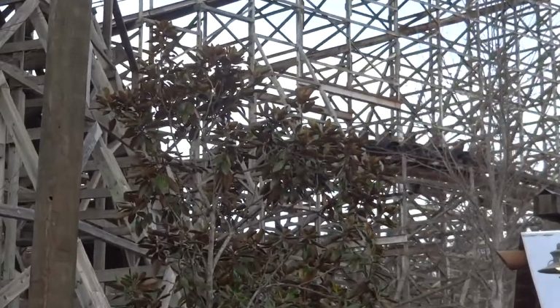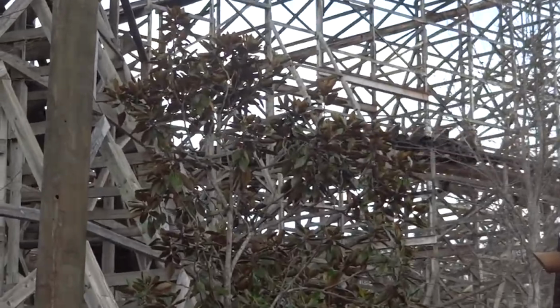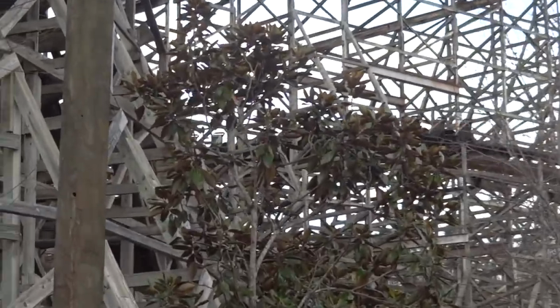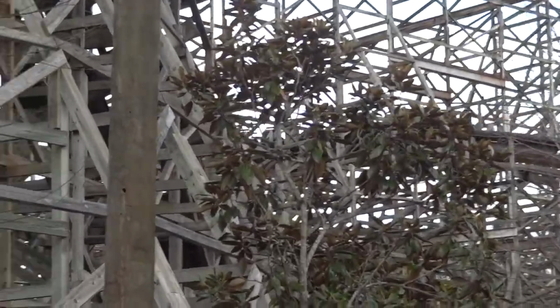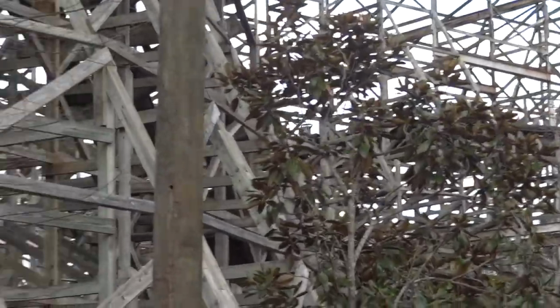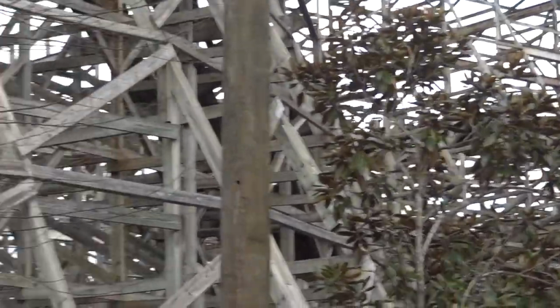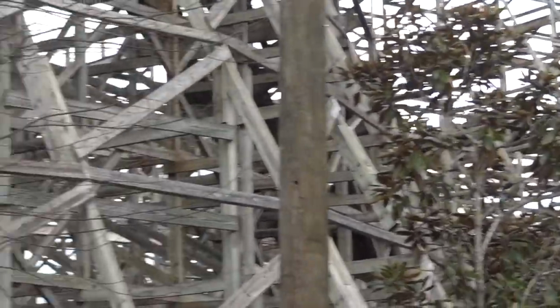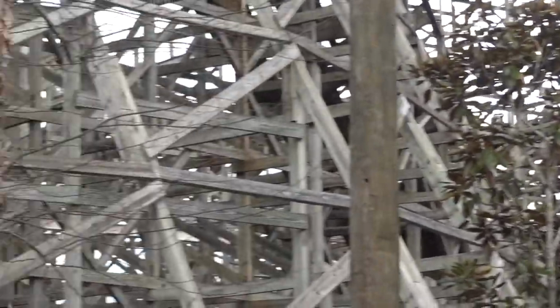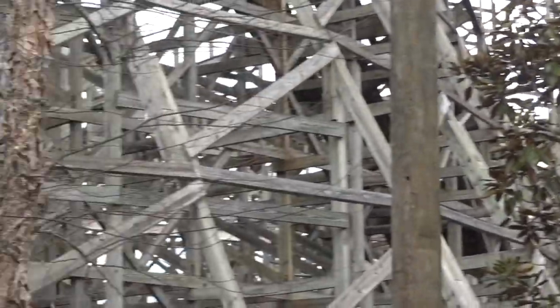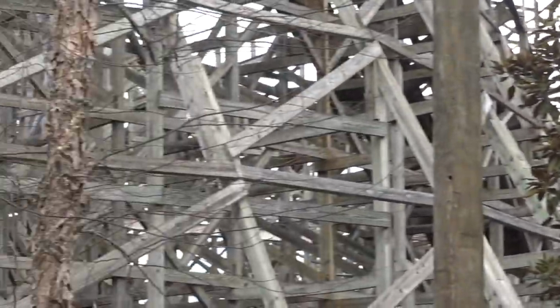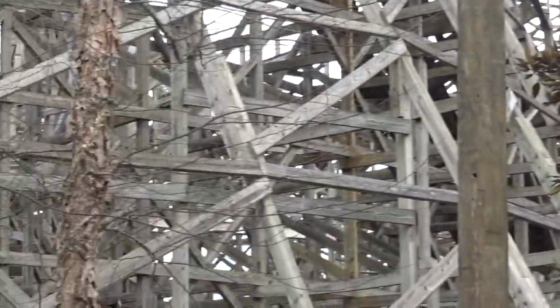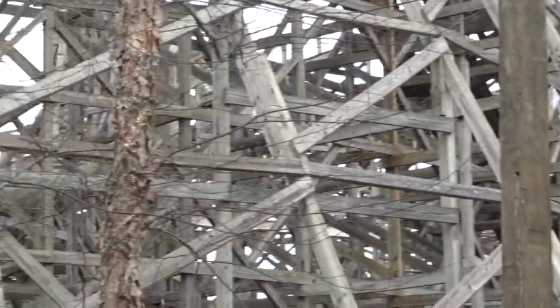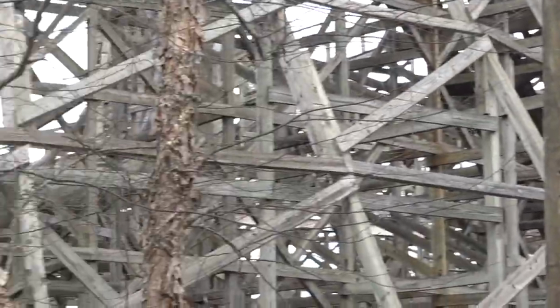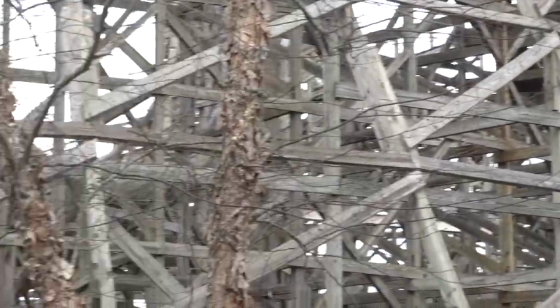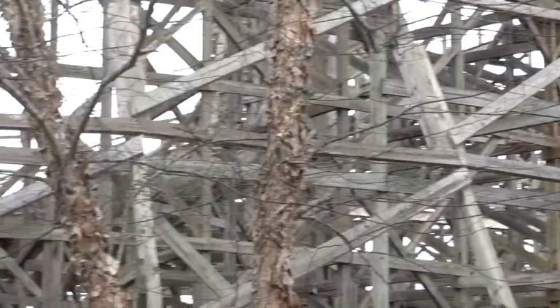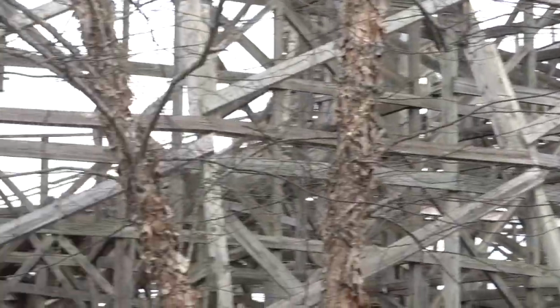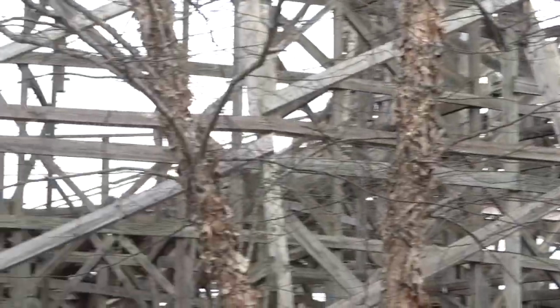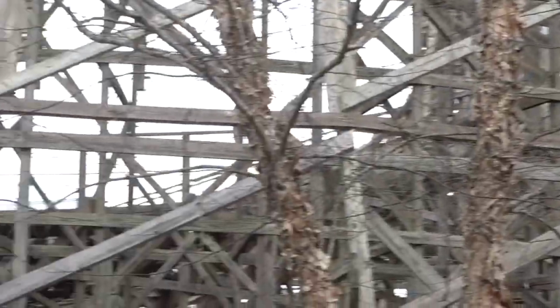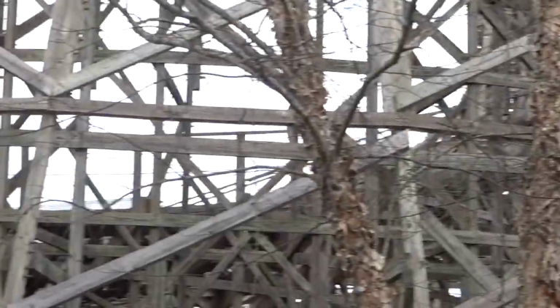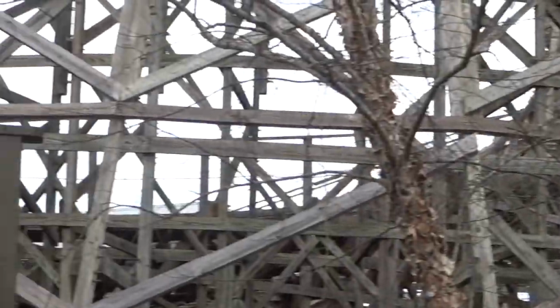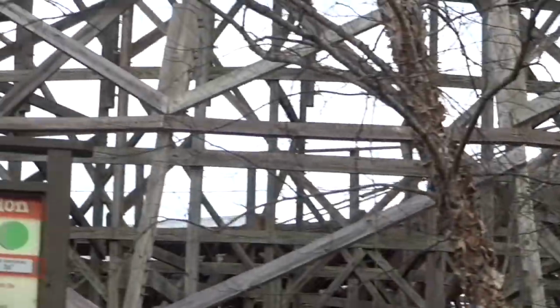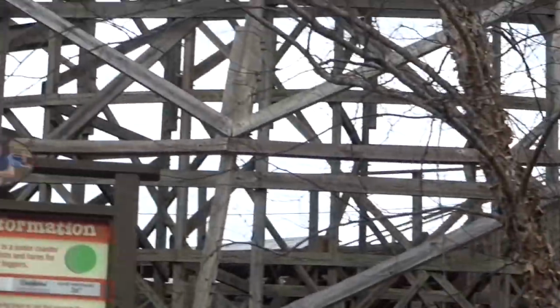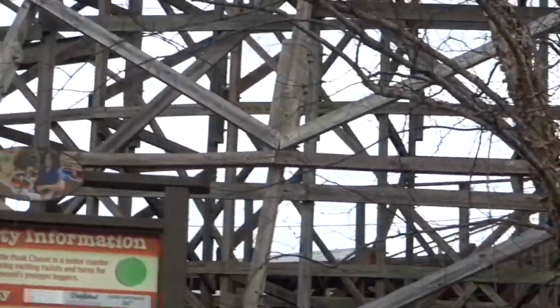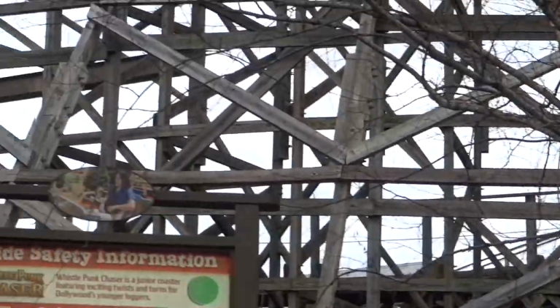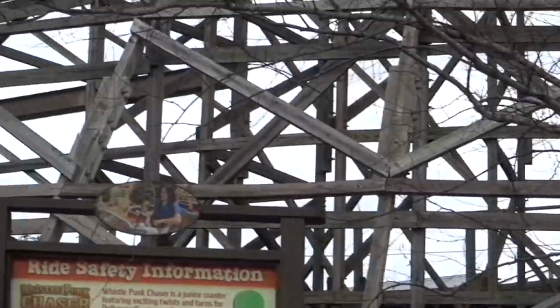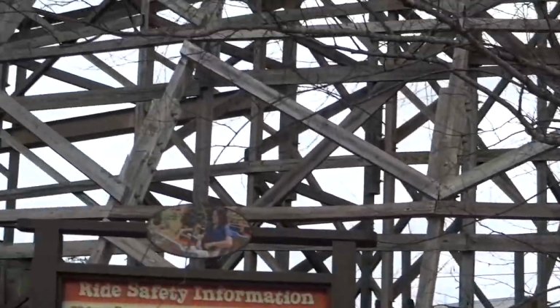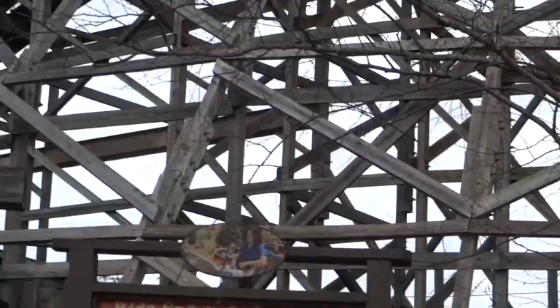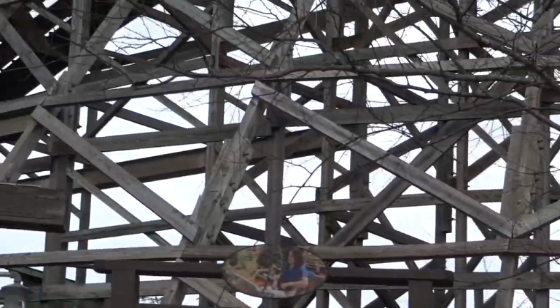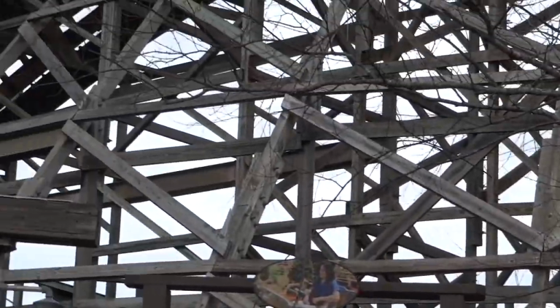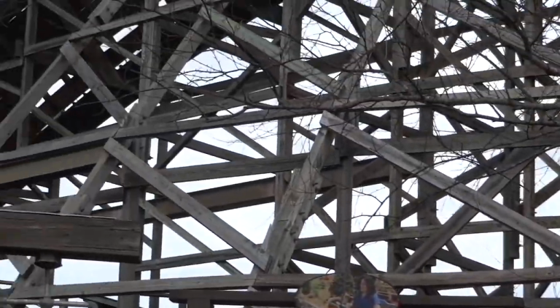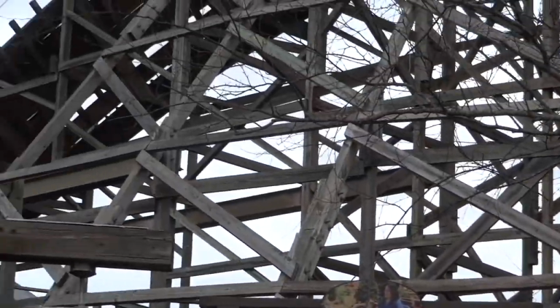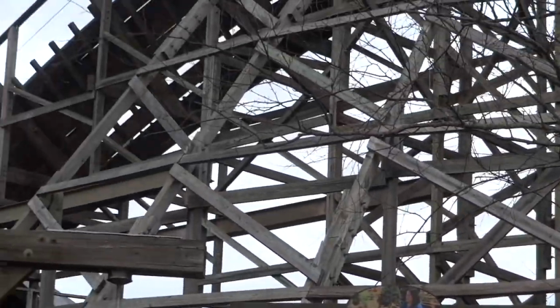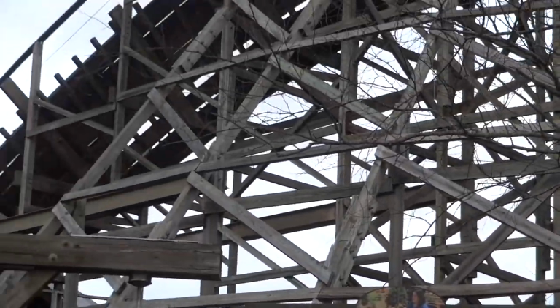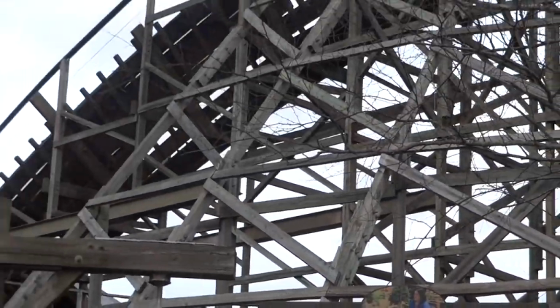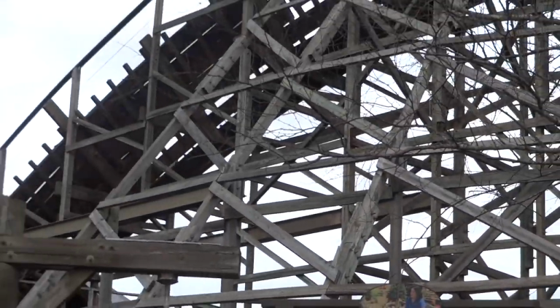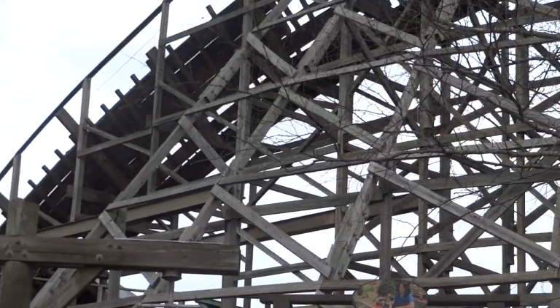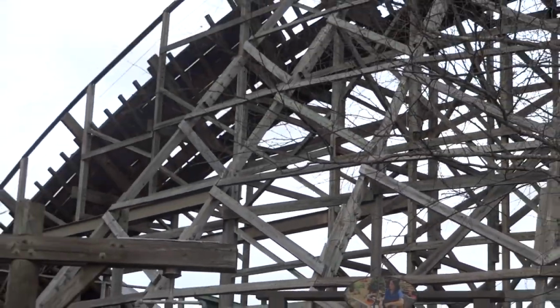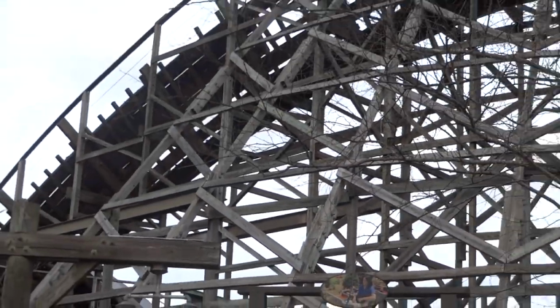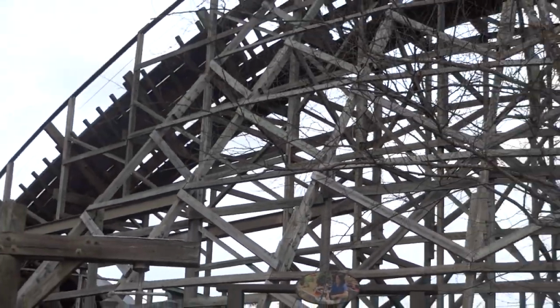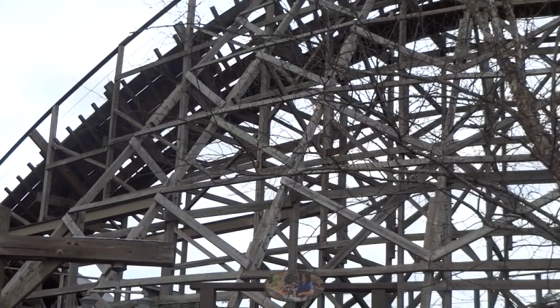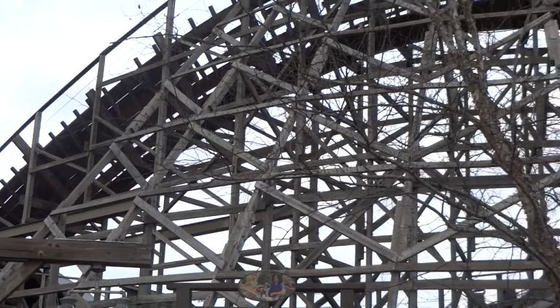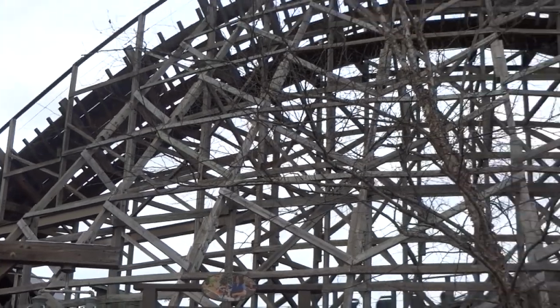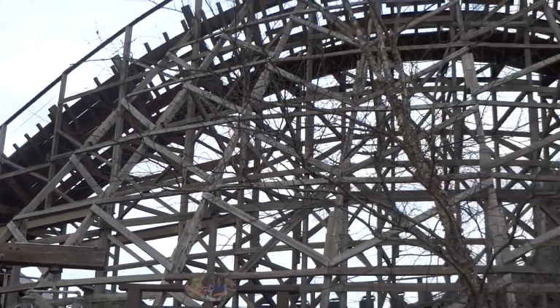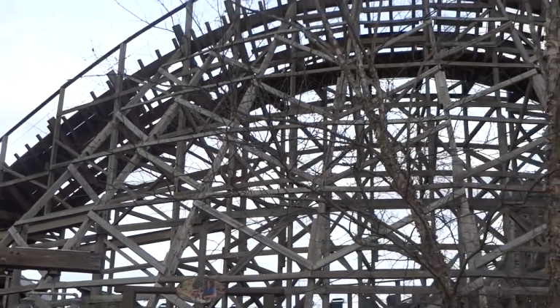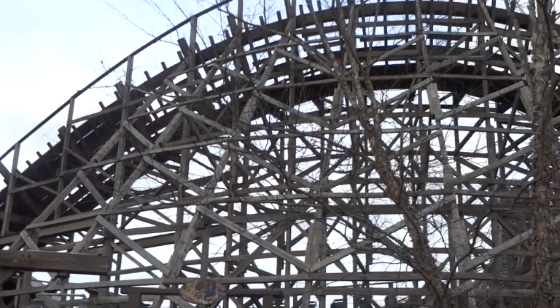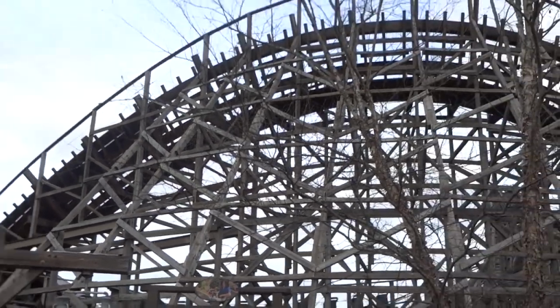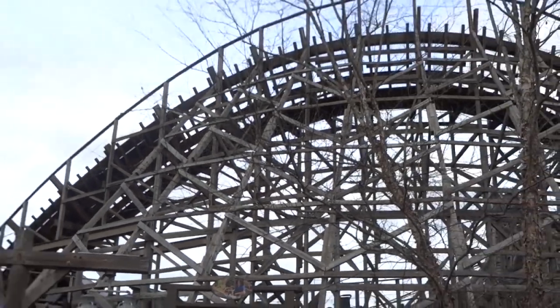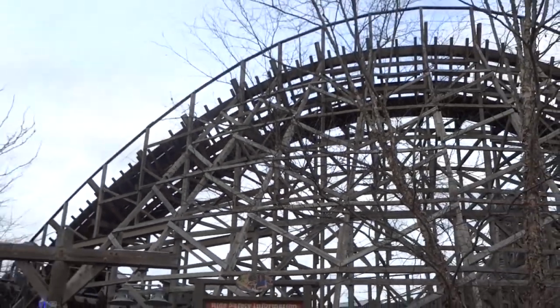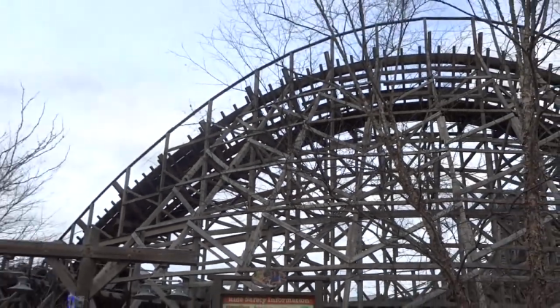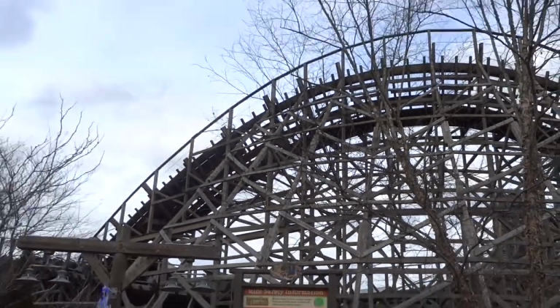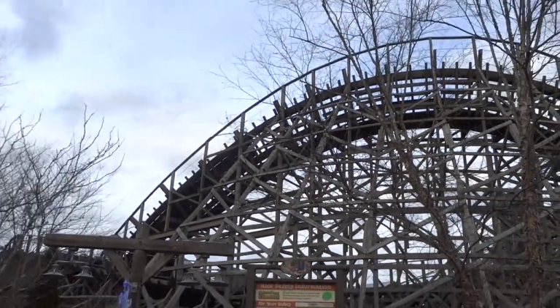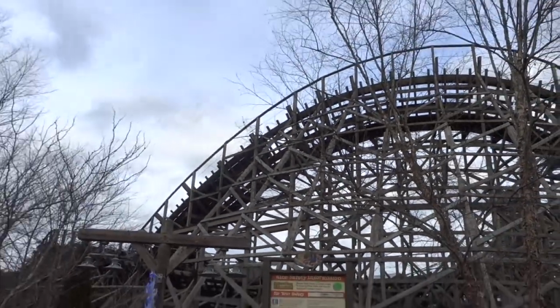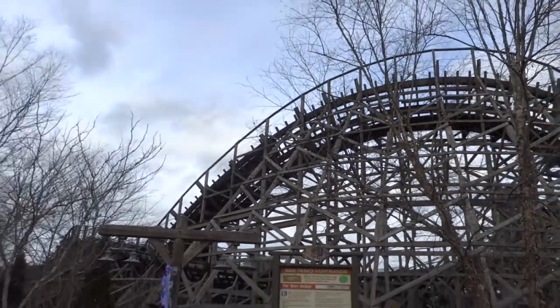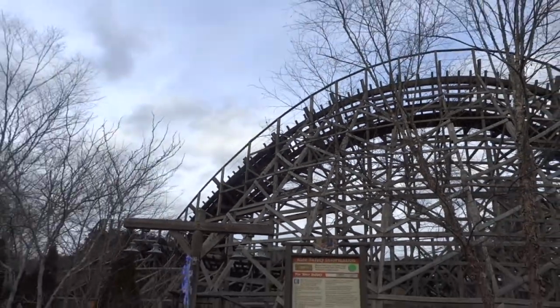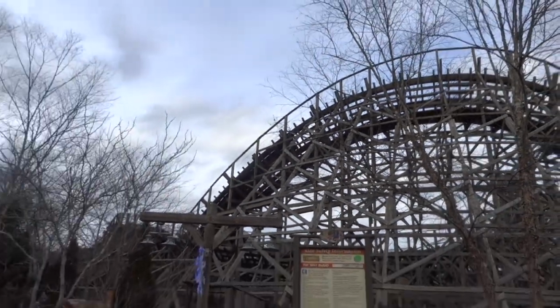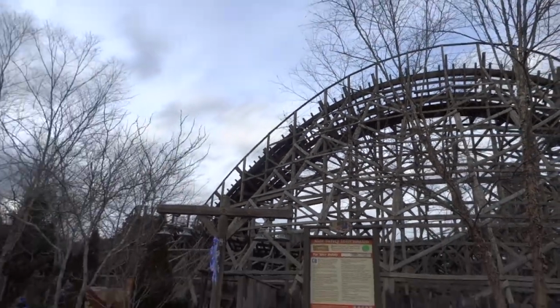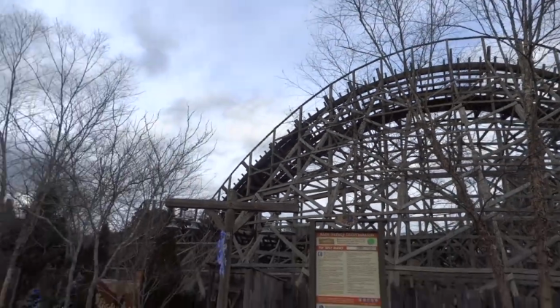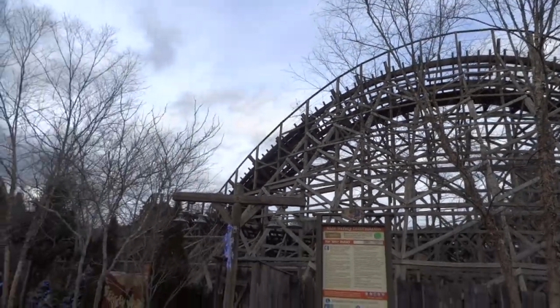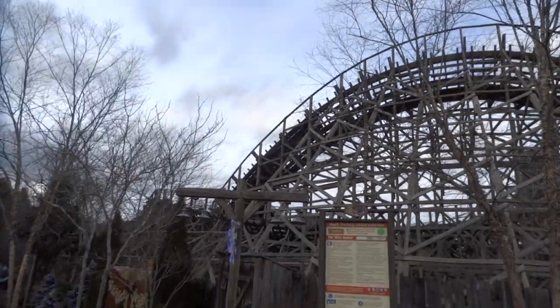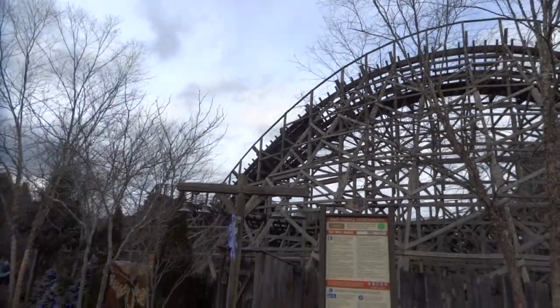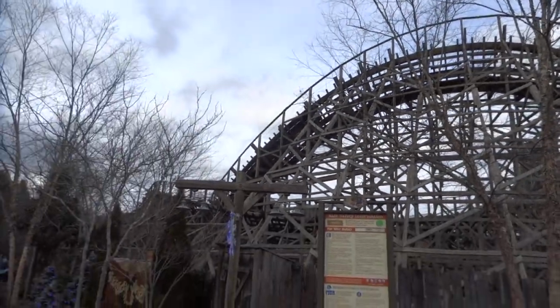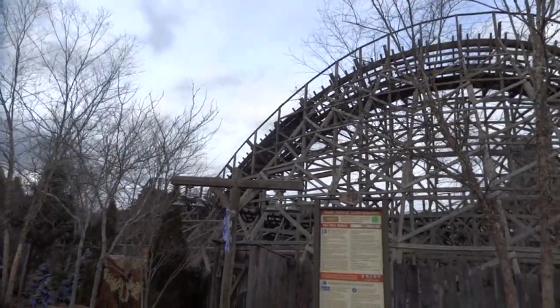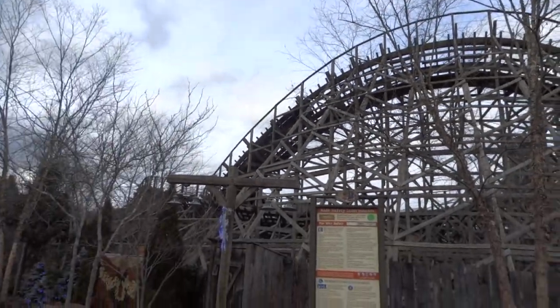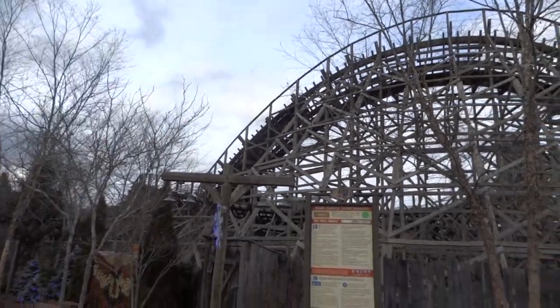In this video, I am taking an in-depth look at Thunderhead, where I will analyze many aspects of this ride and discuss the pros and cons.